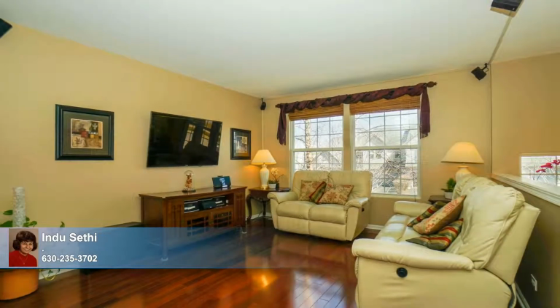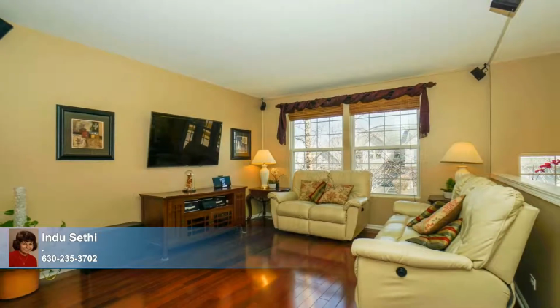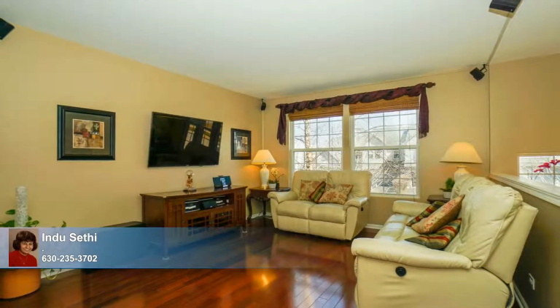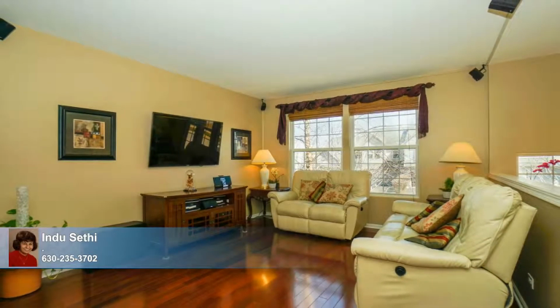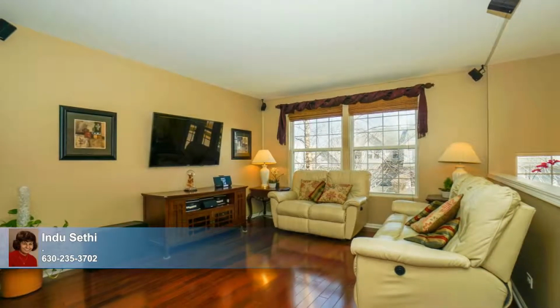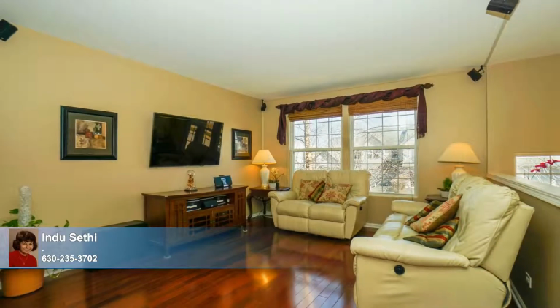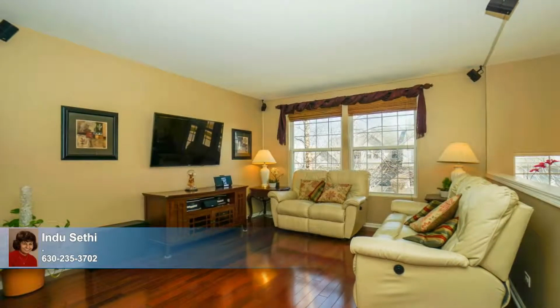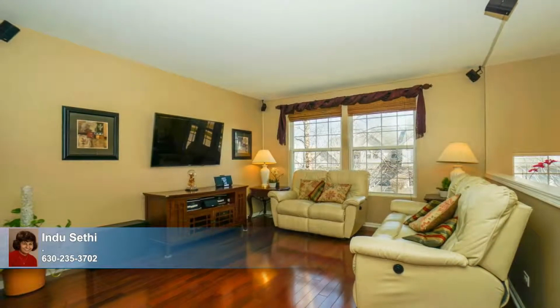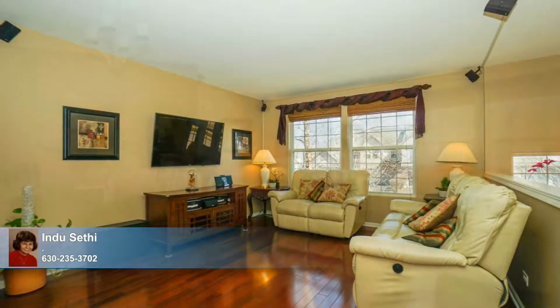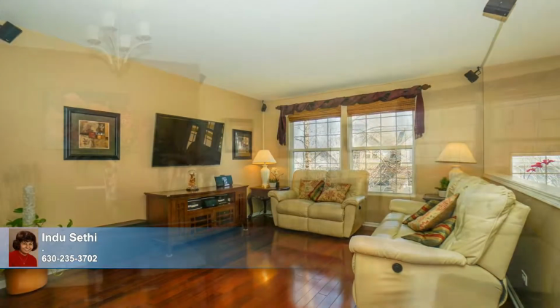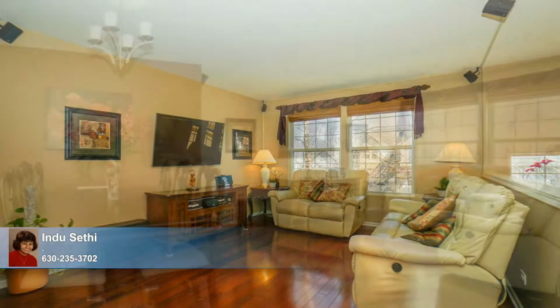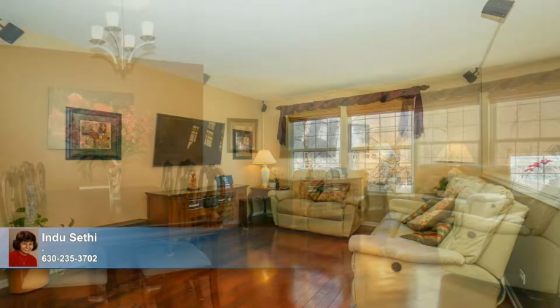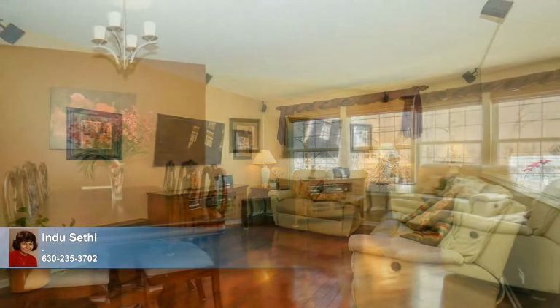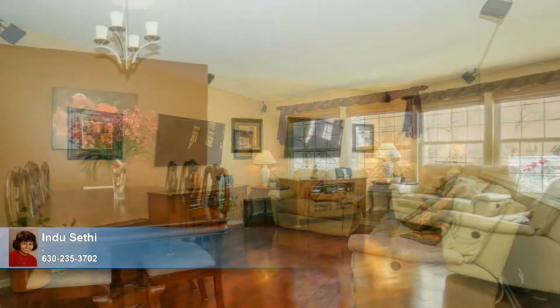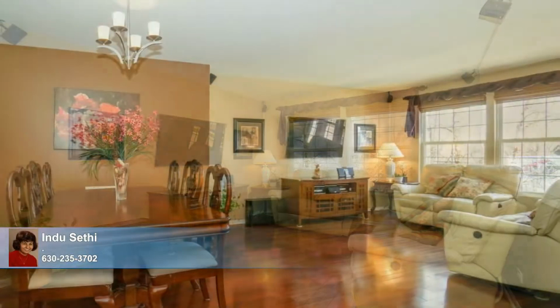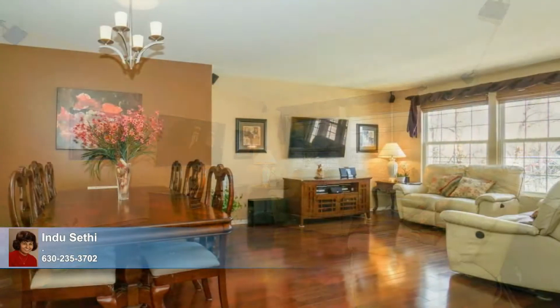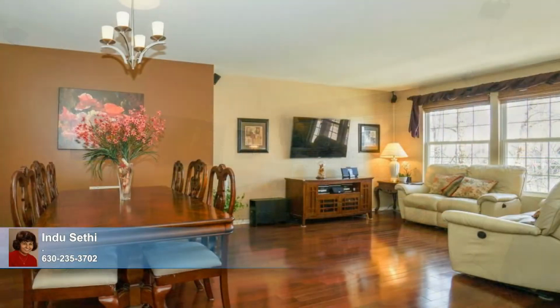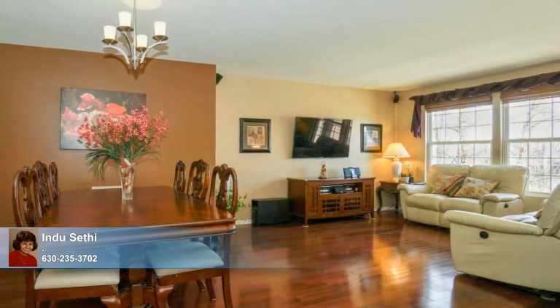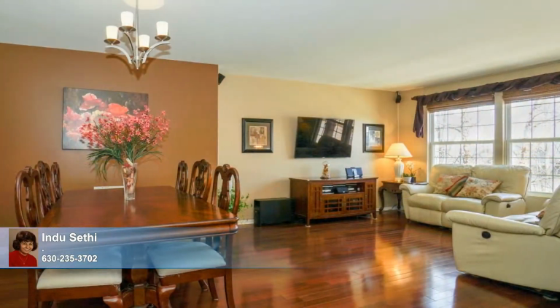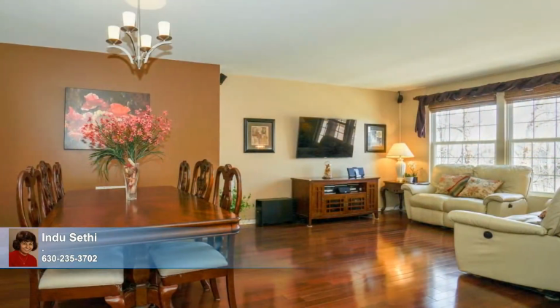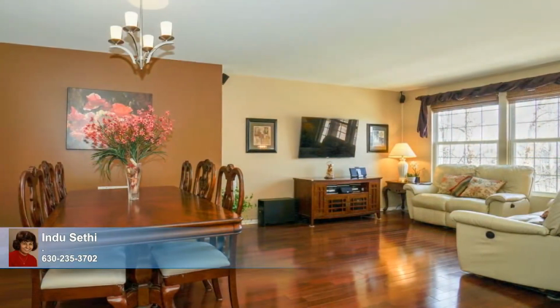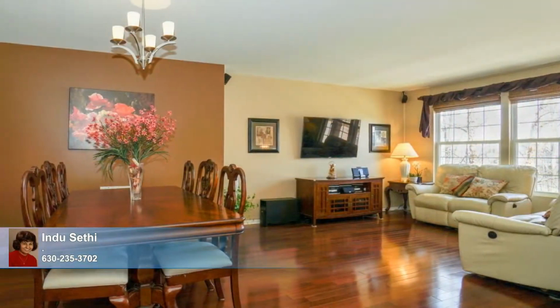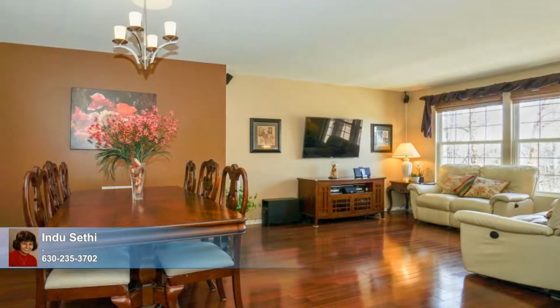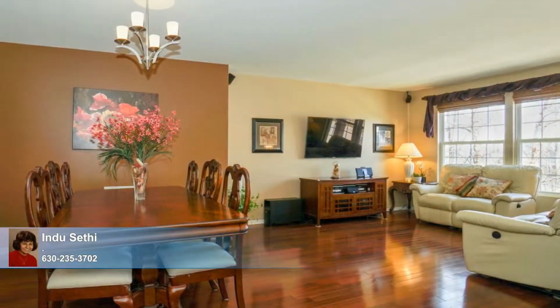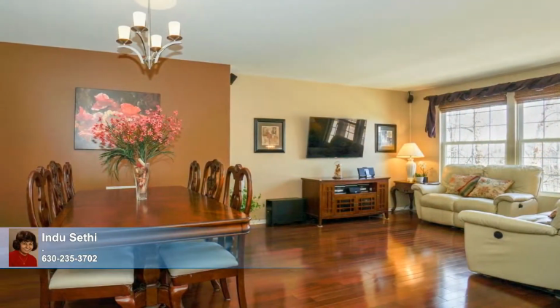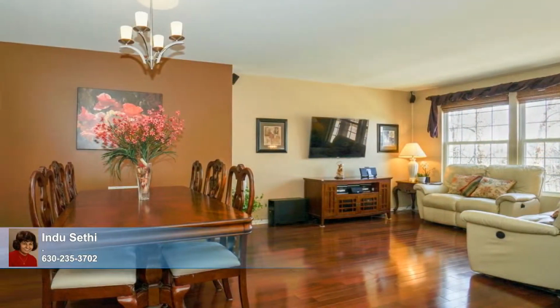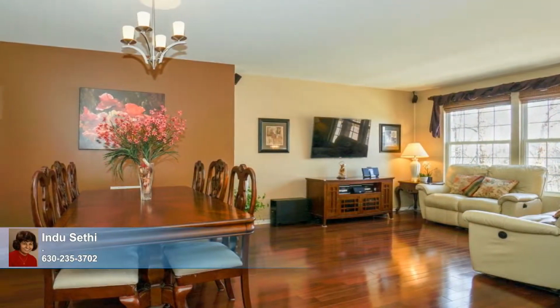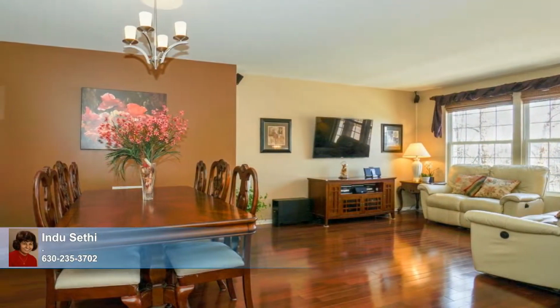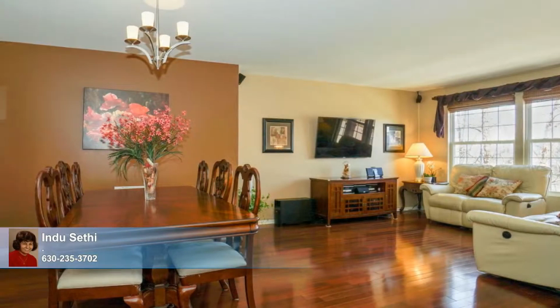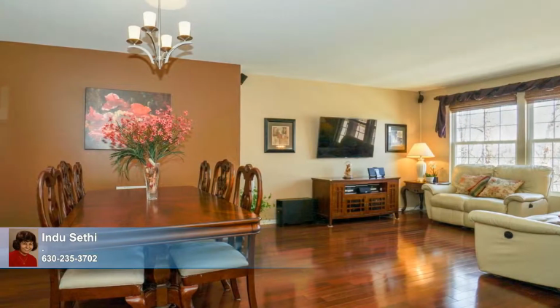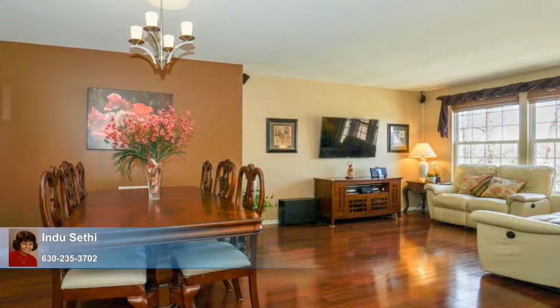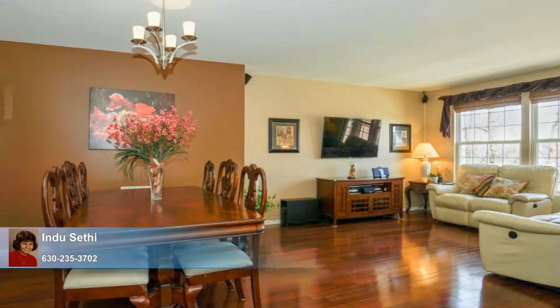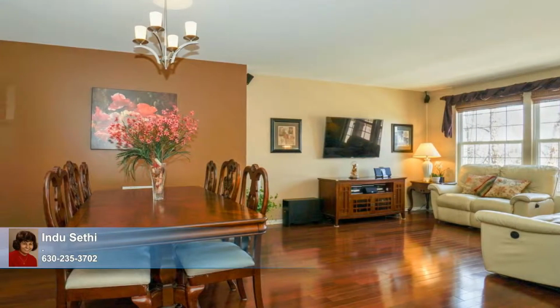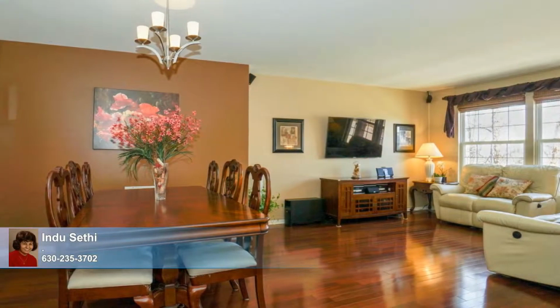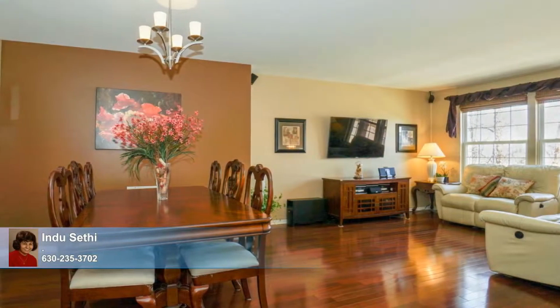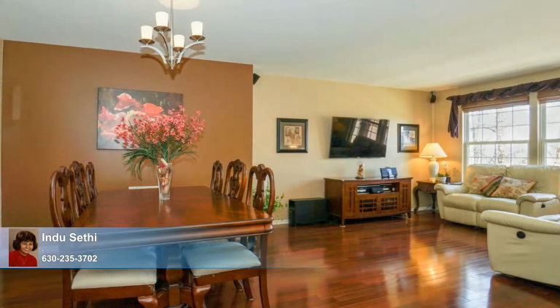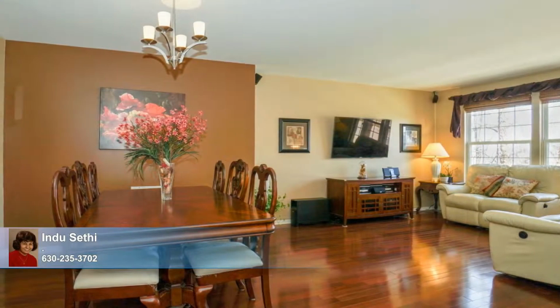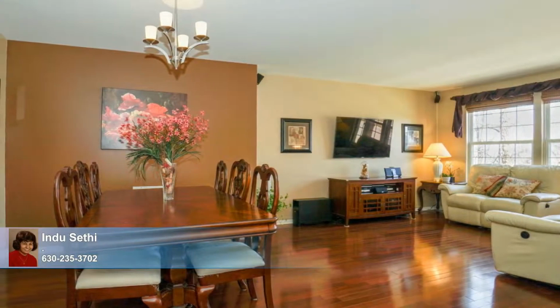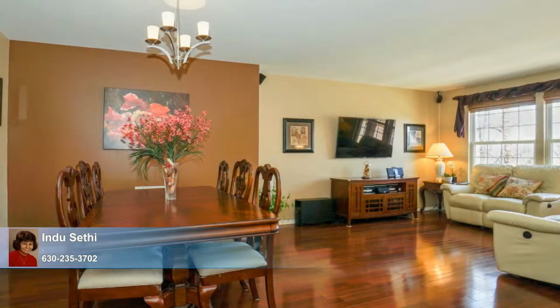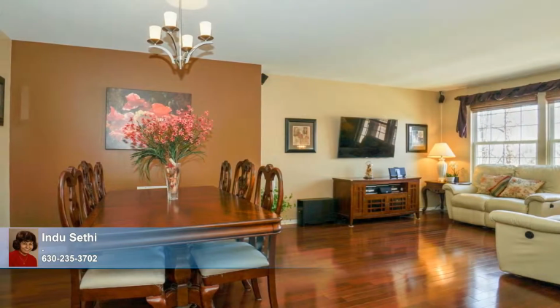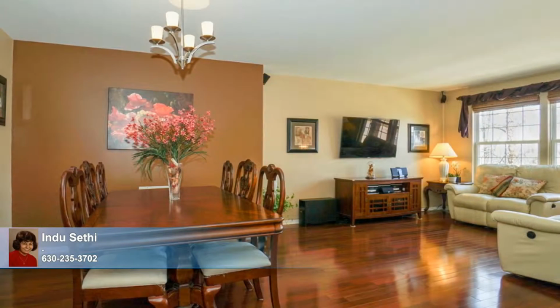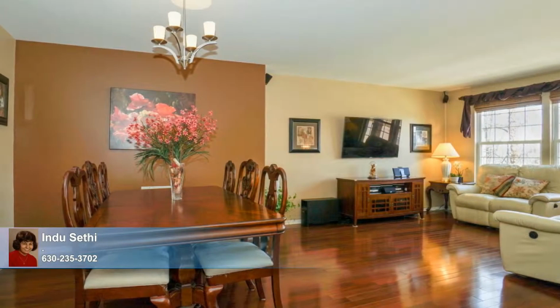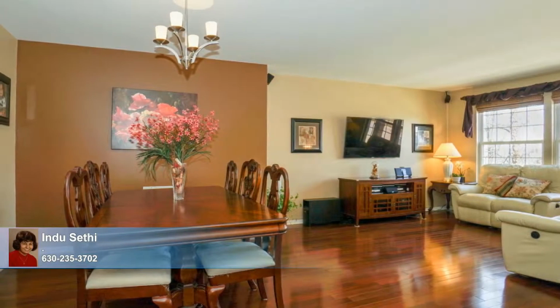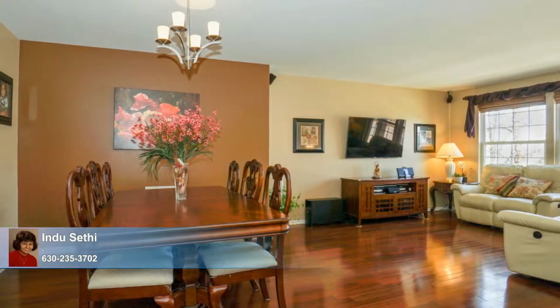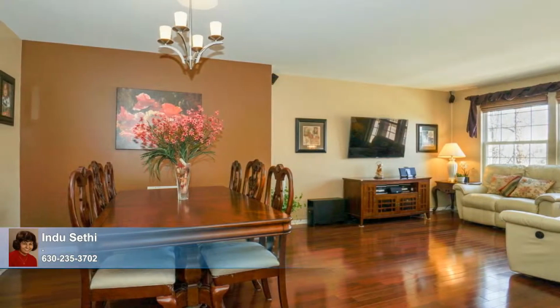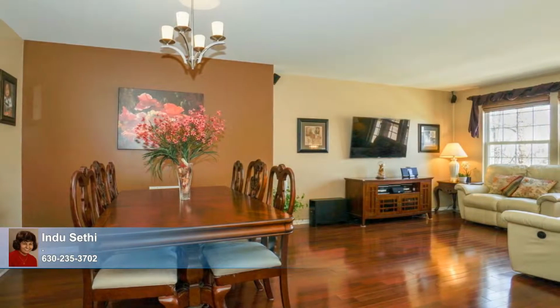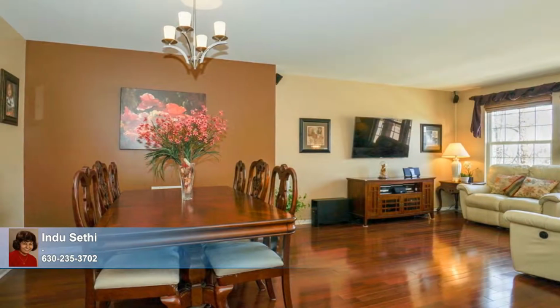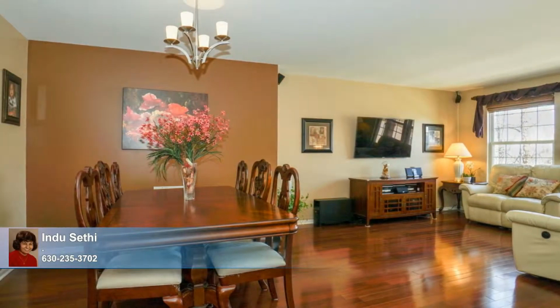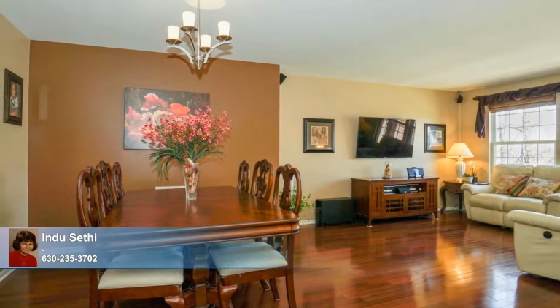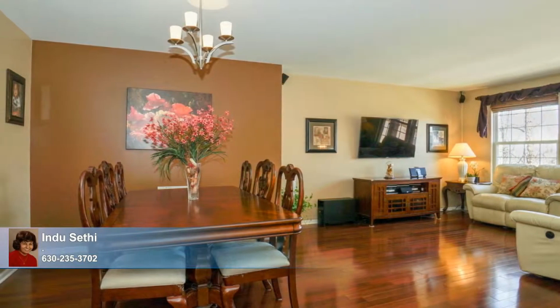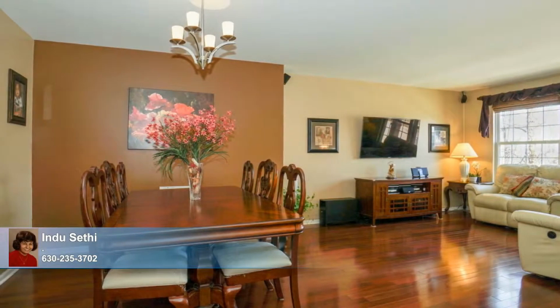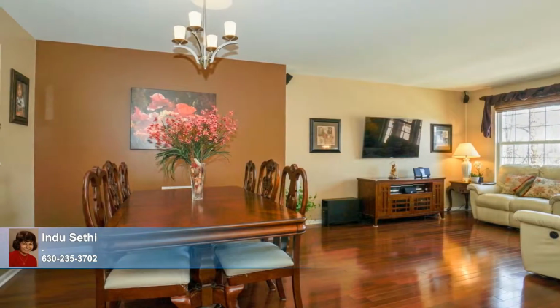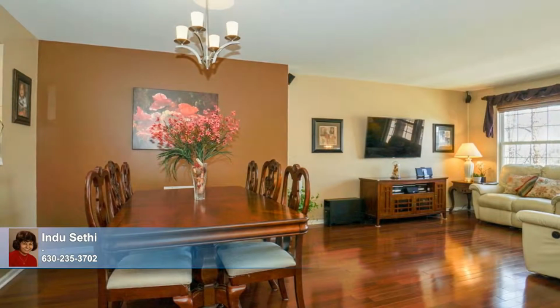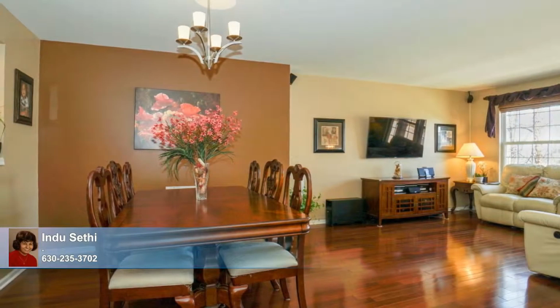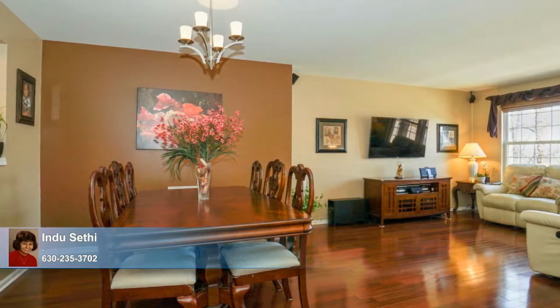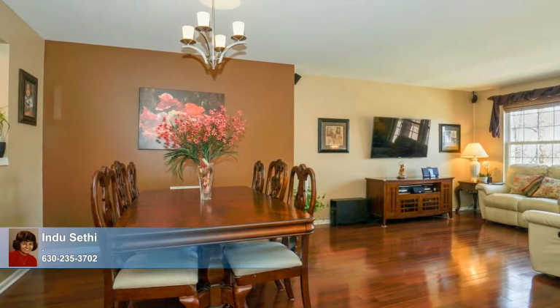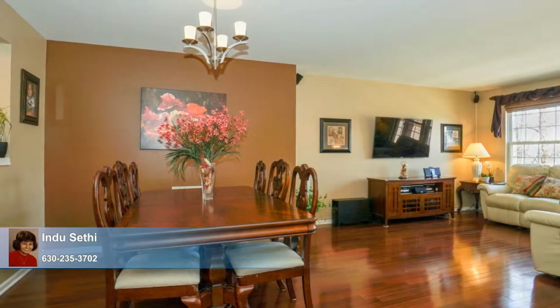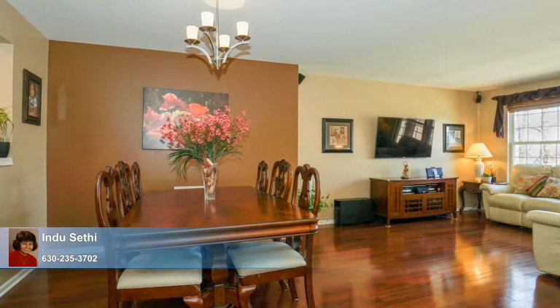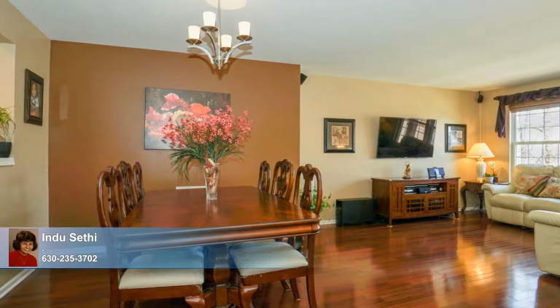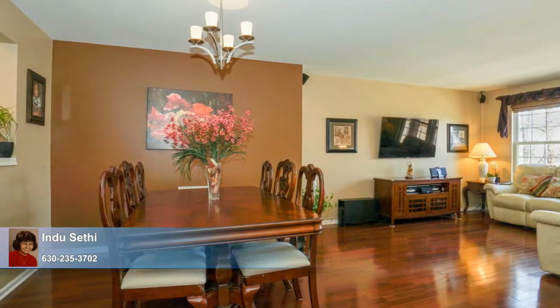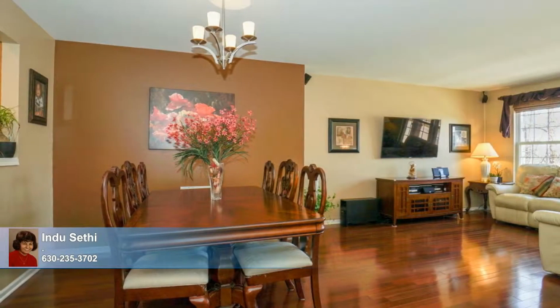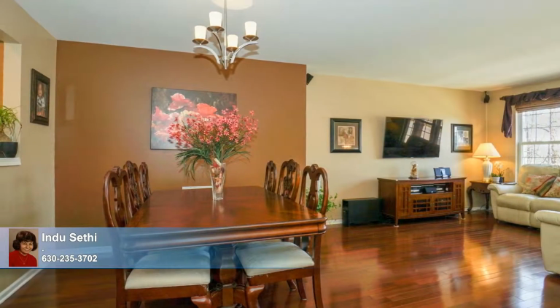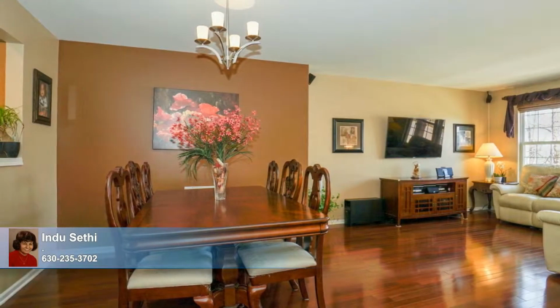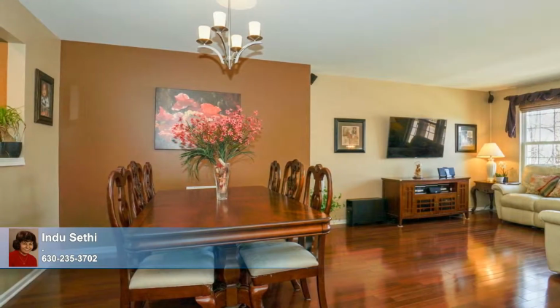This open floor plan is a comfort, giving you plenty of room to entertain and have your guests mingle and enjoy one another's company.